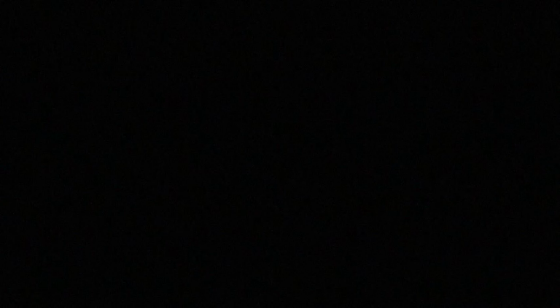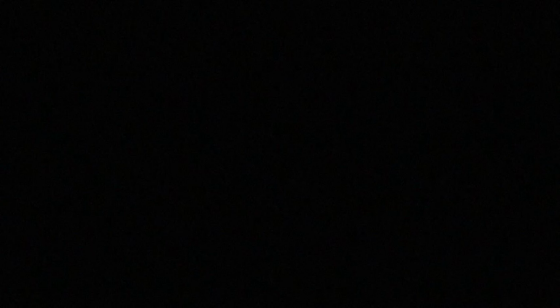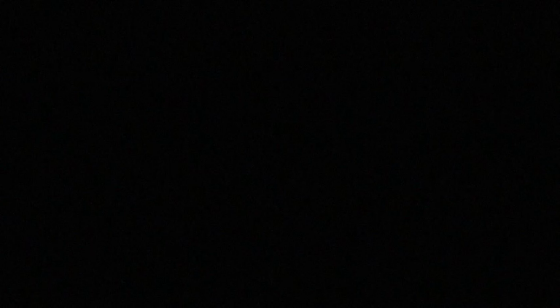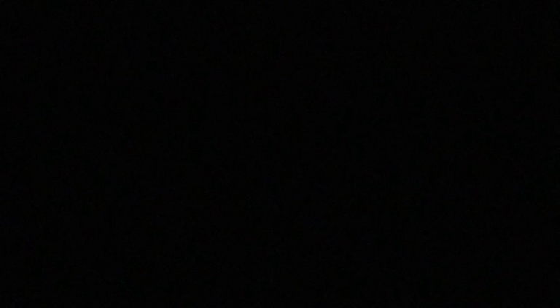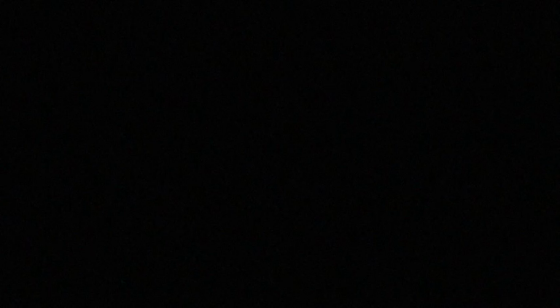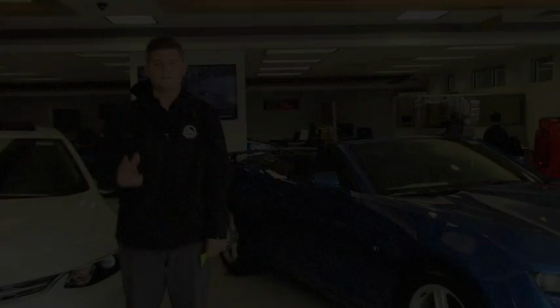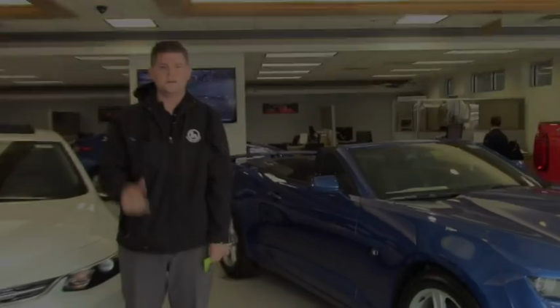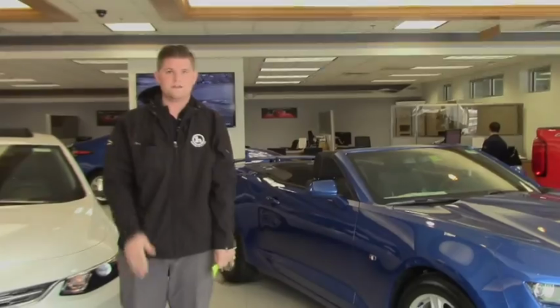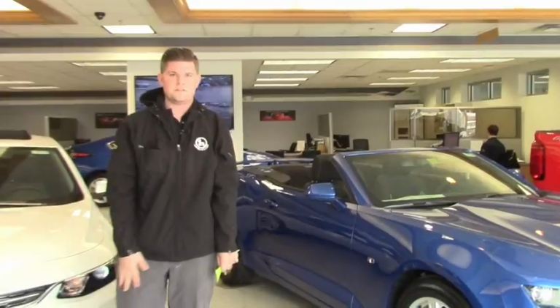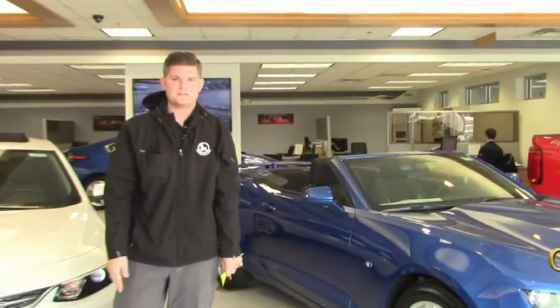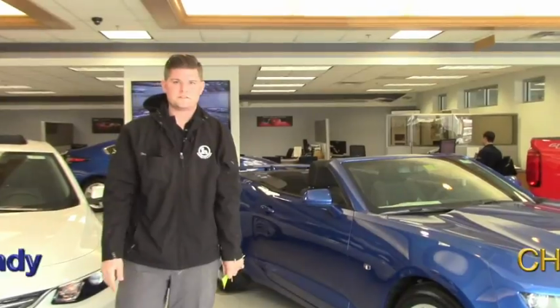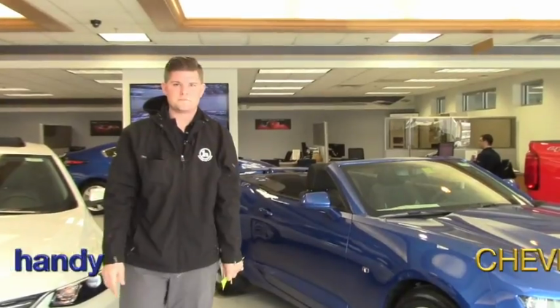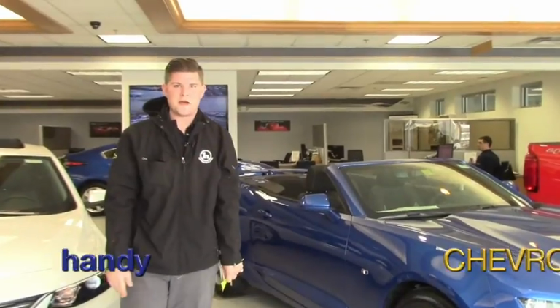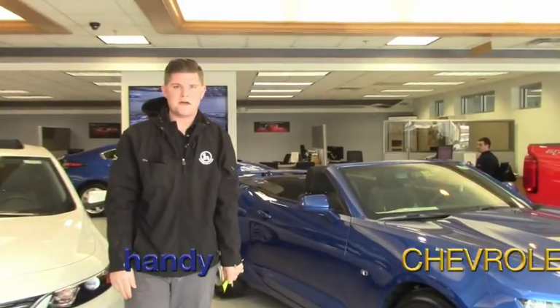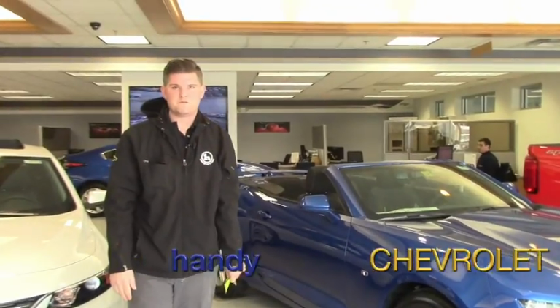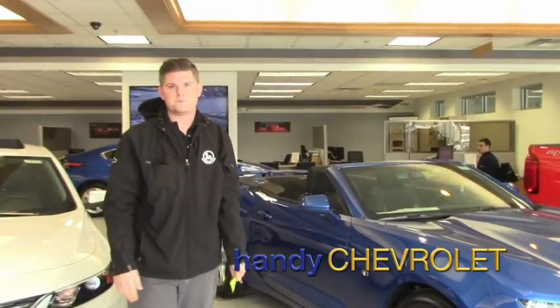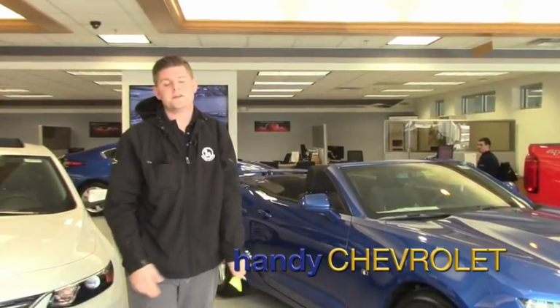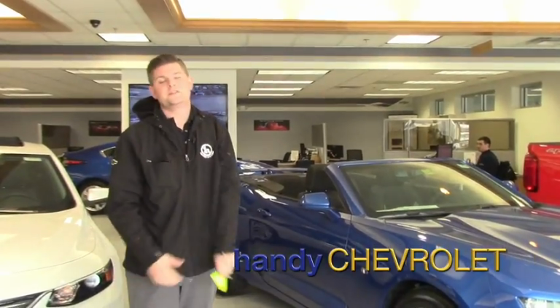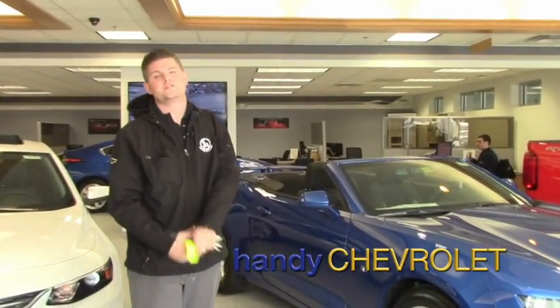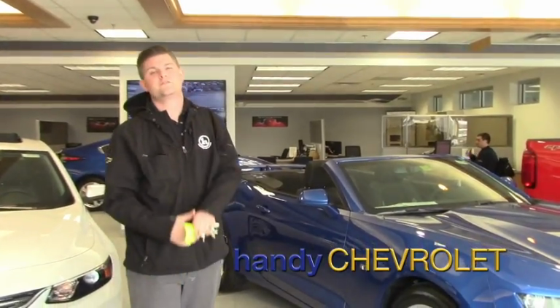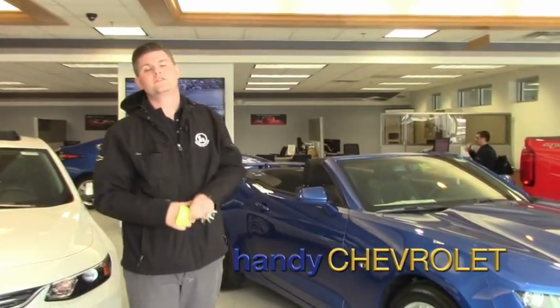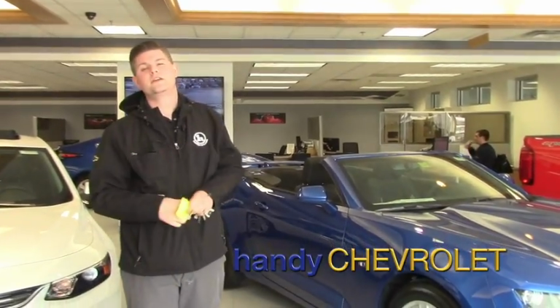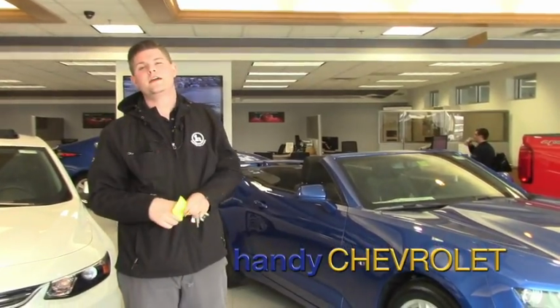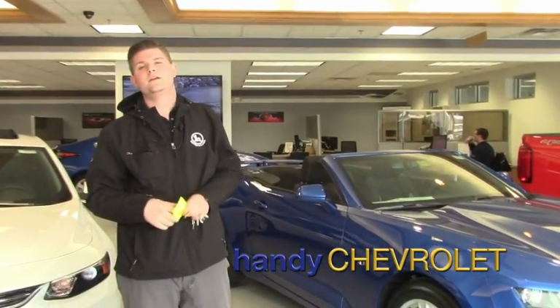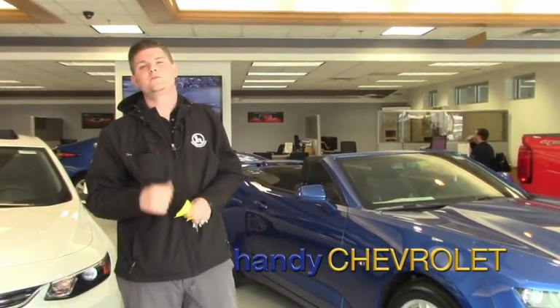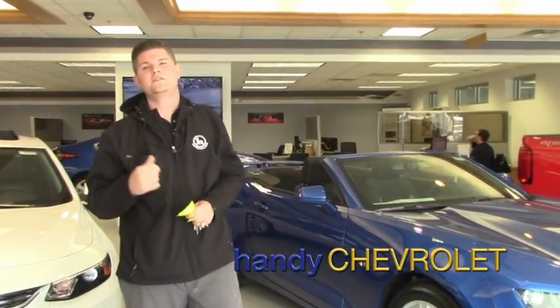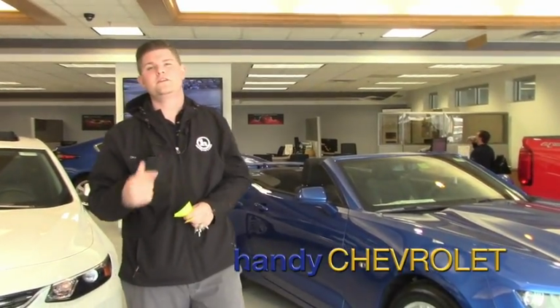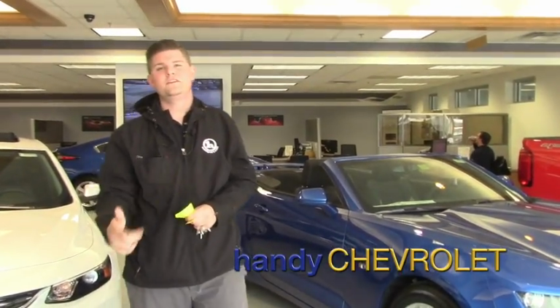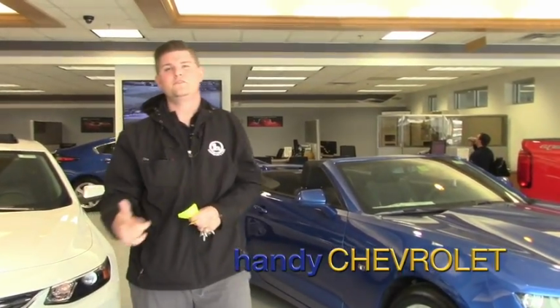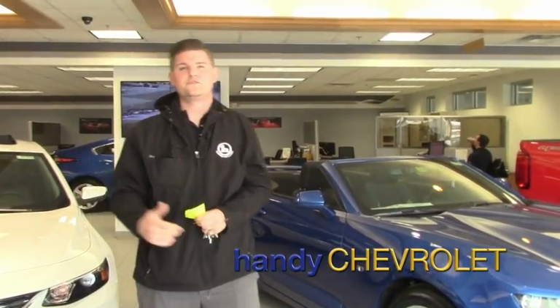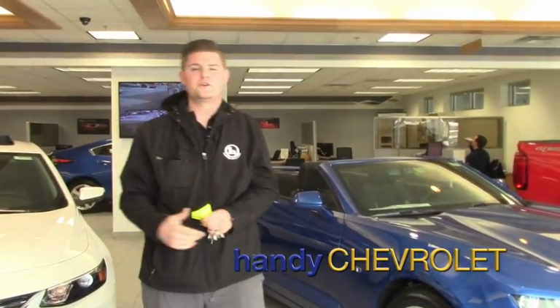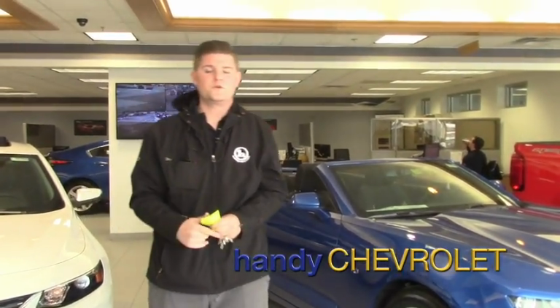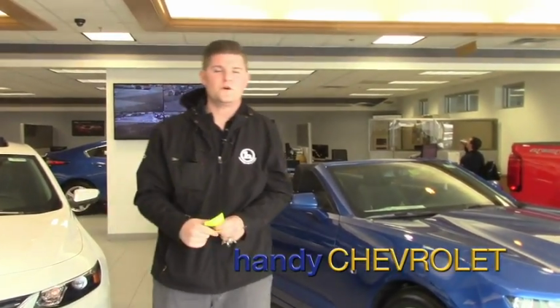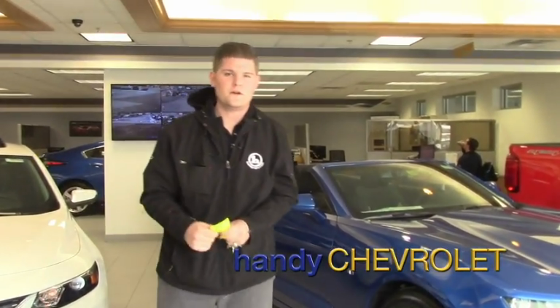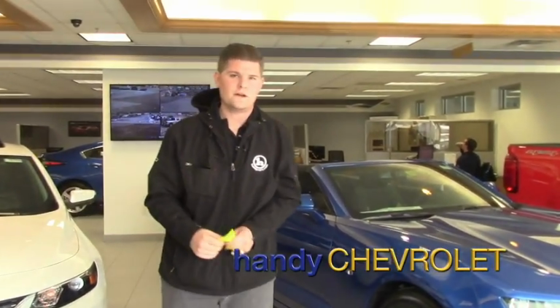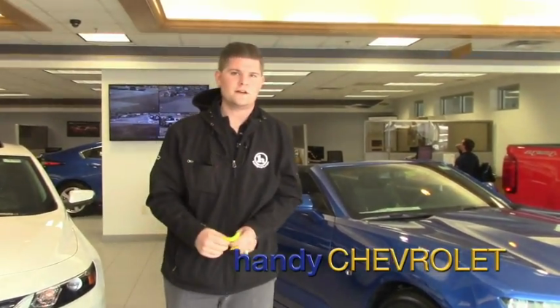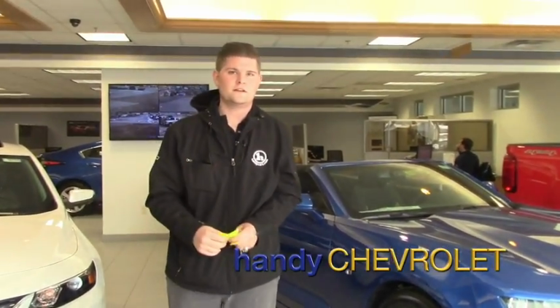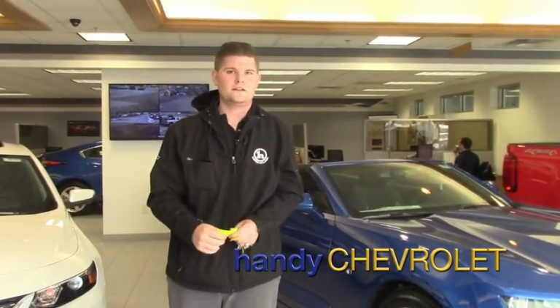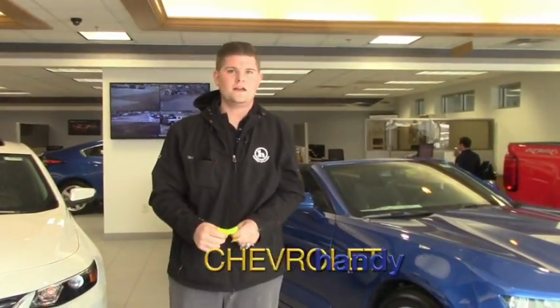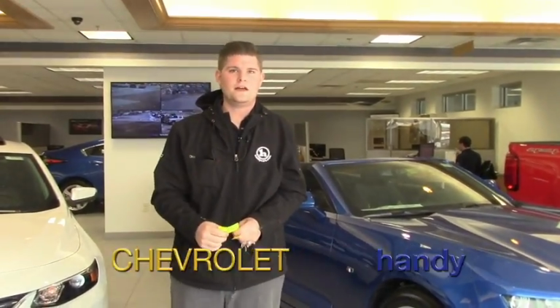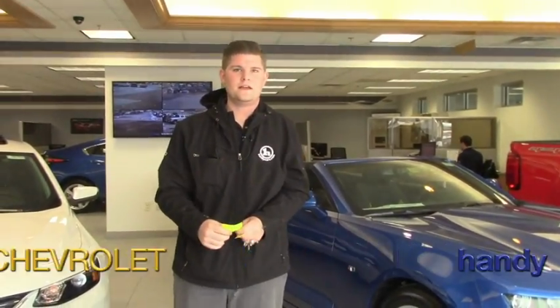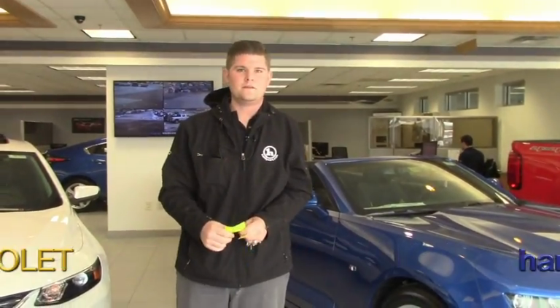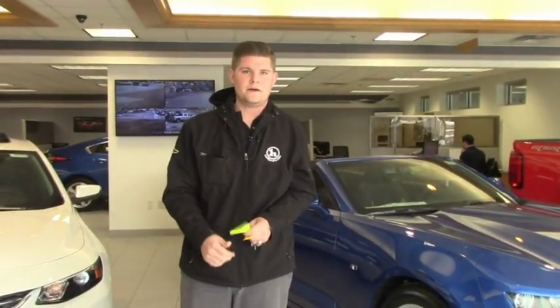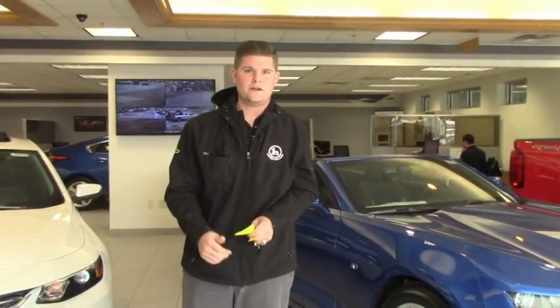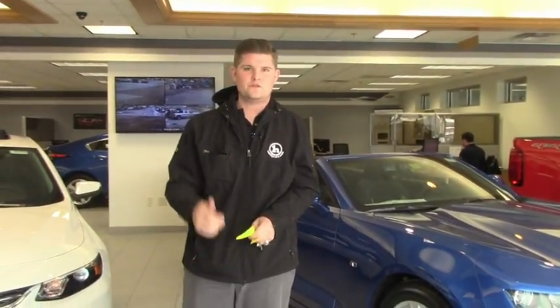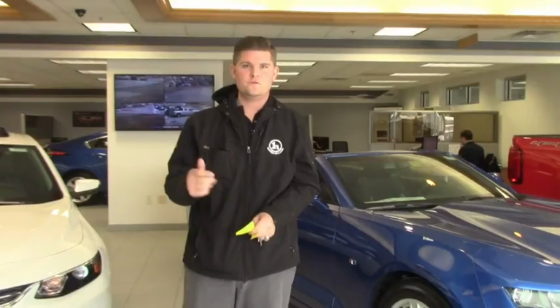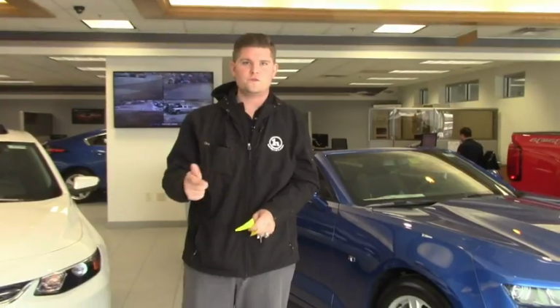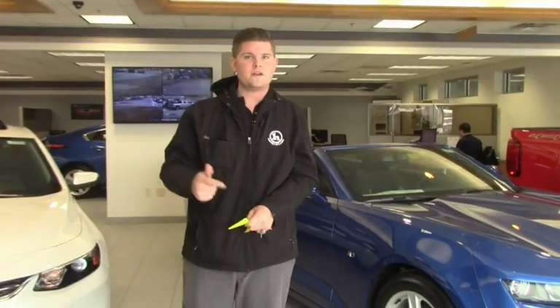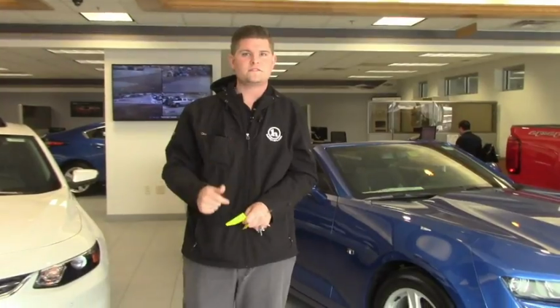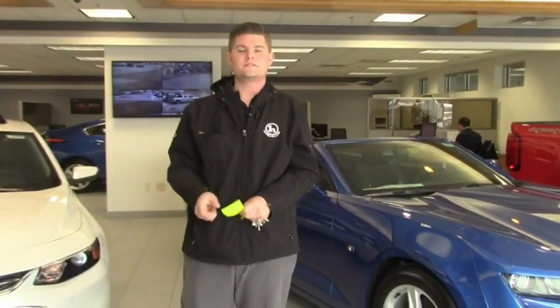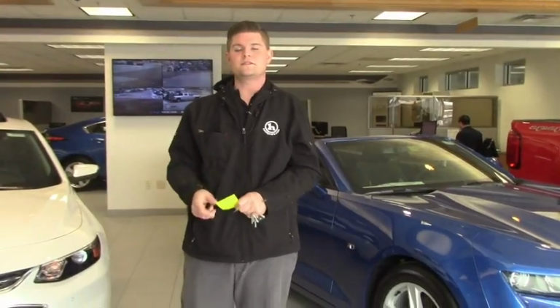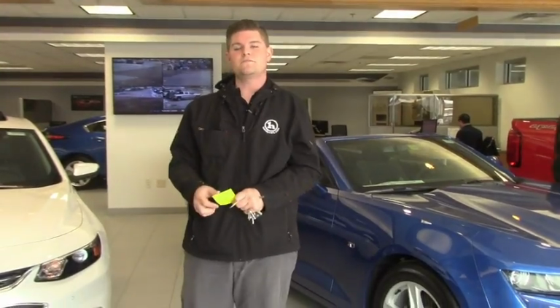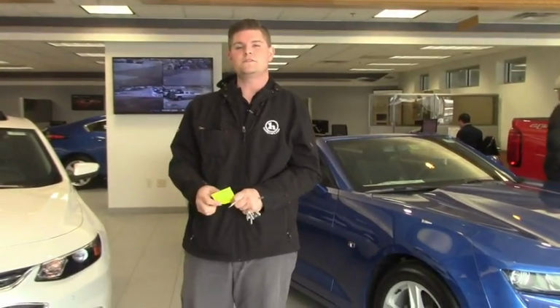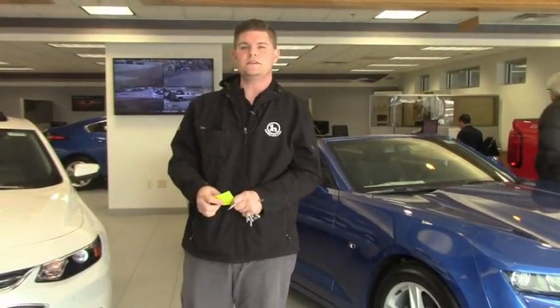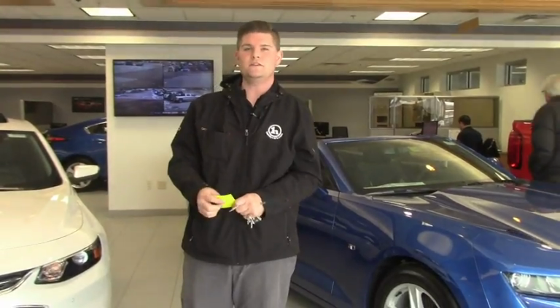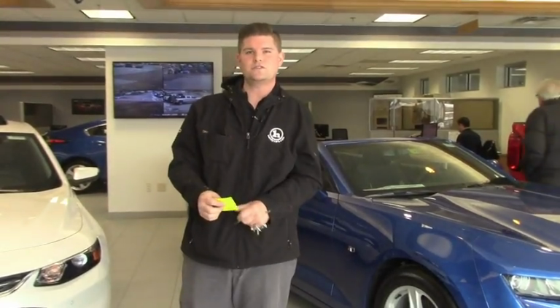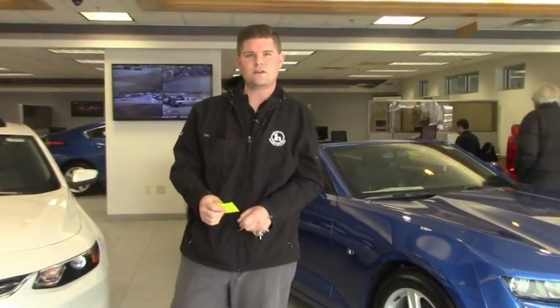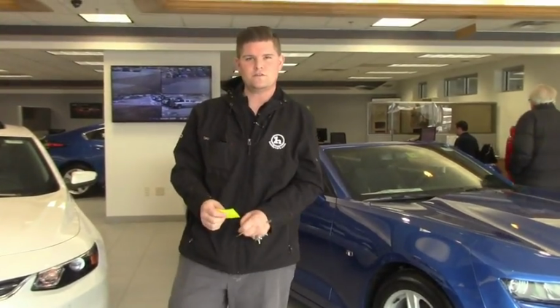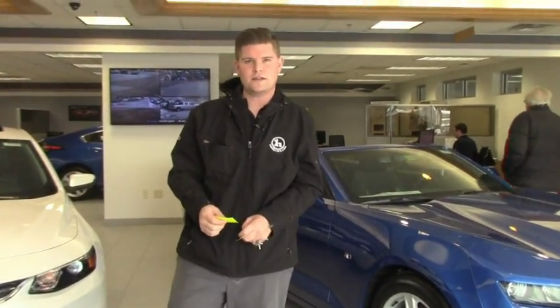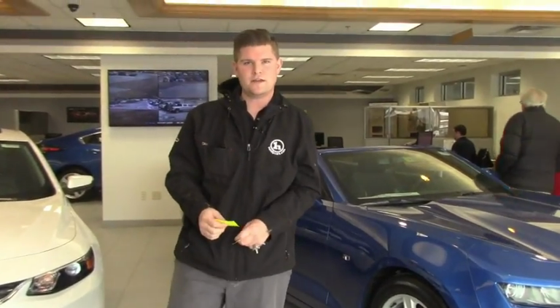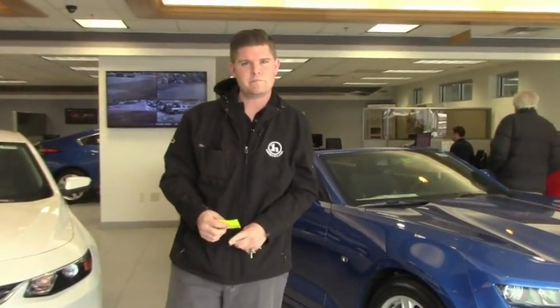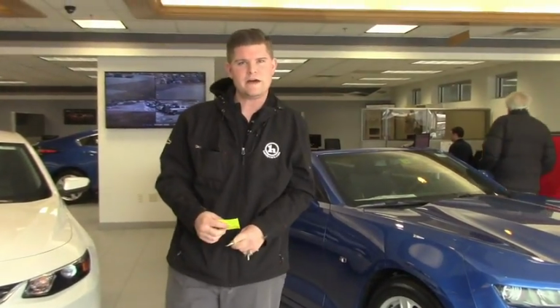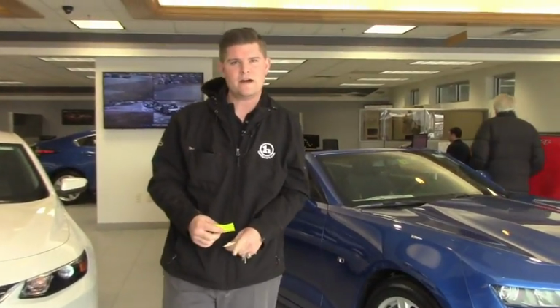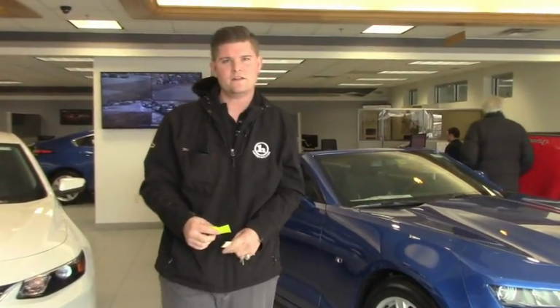Hey Anita, this is Matt from Handy Chevrolet. I want to thank you for inquiring online about a 2017 Chevrolet Impala.